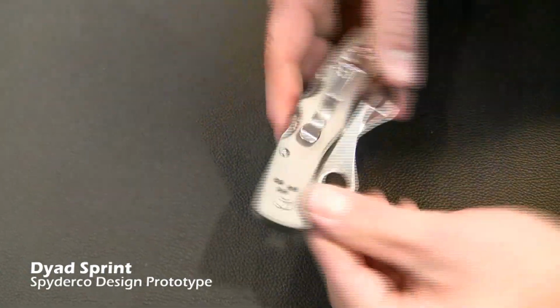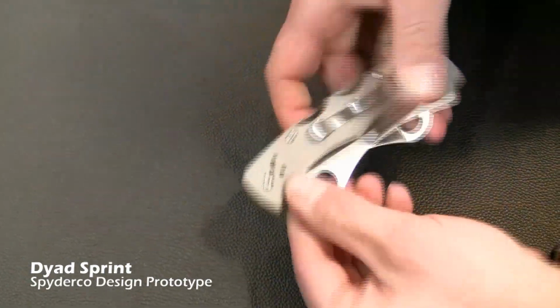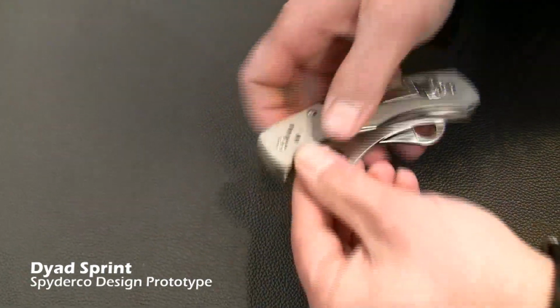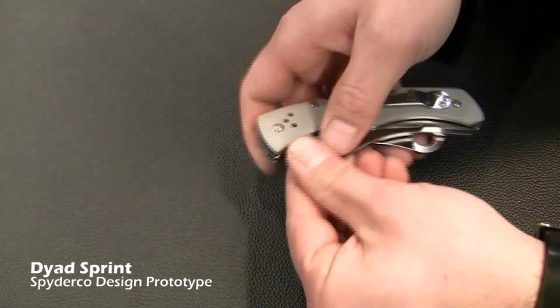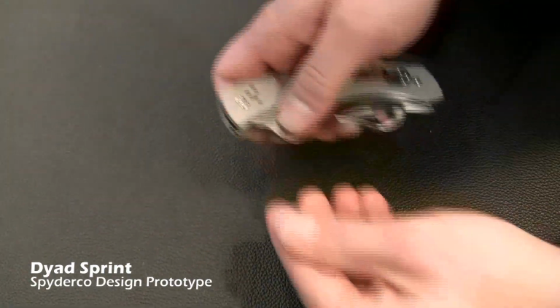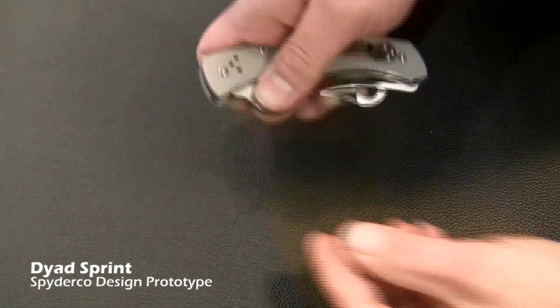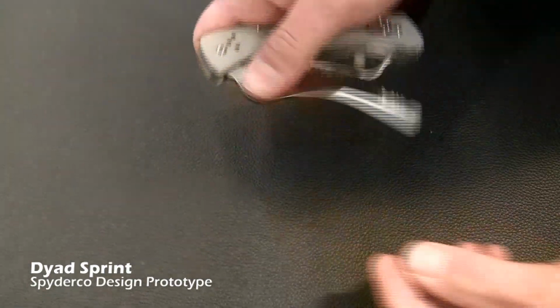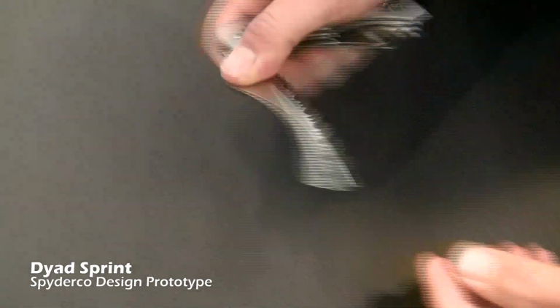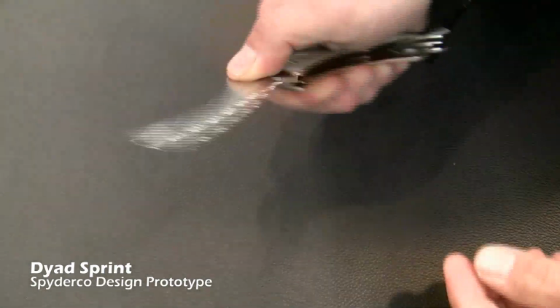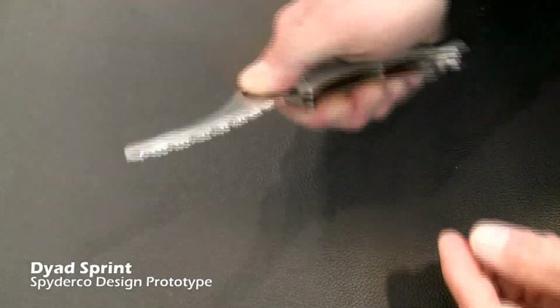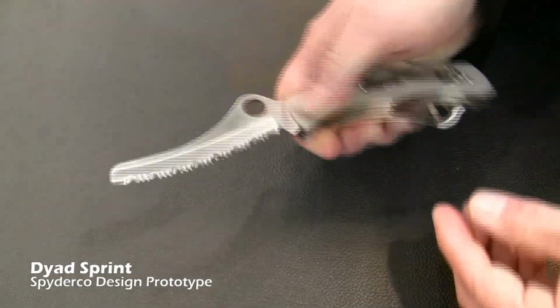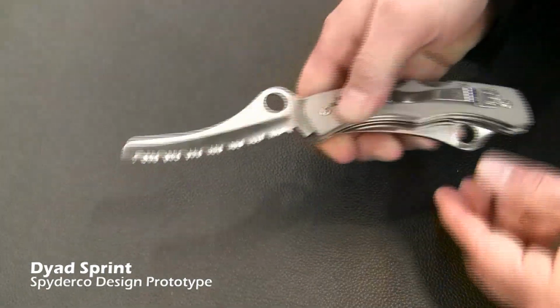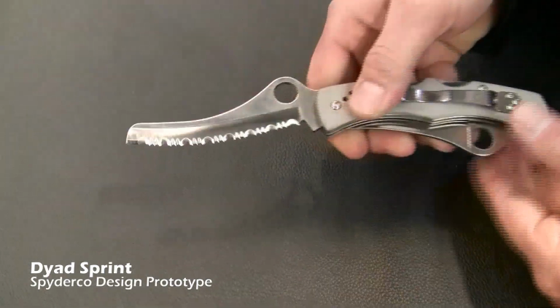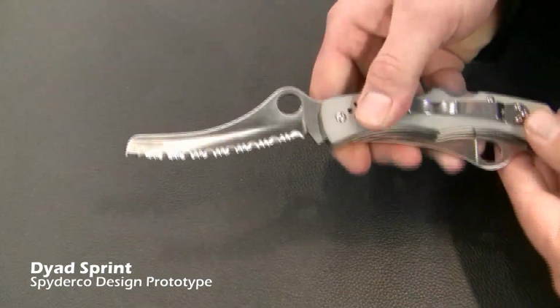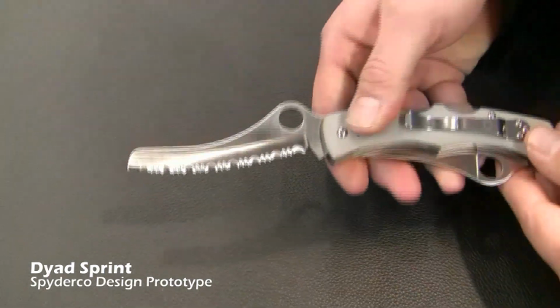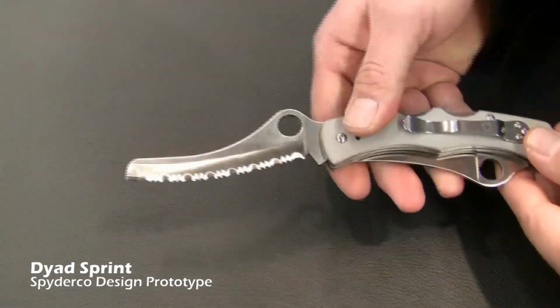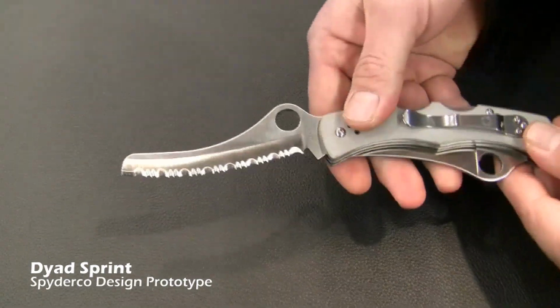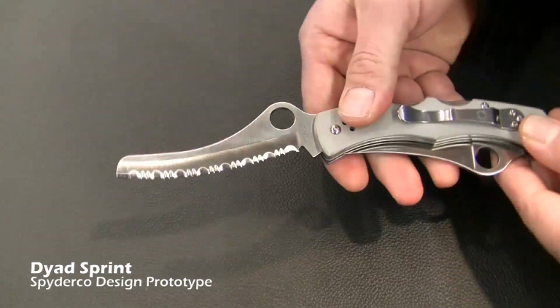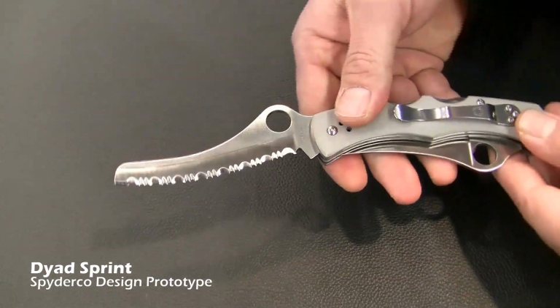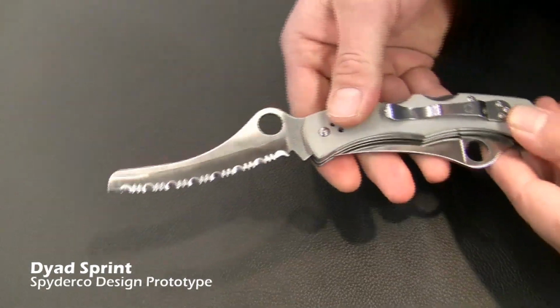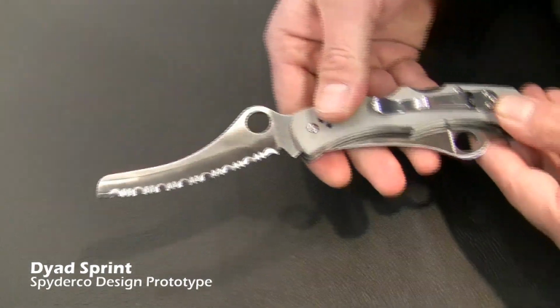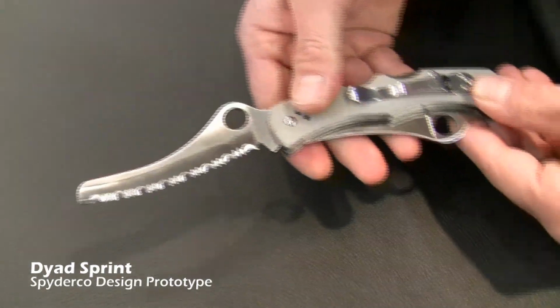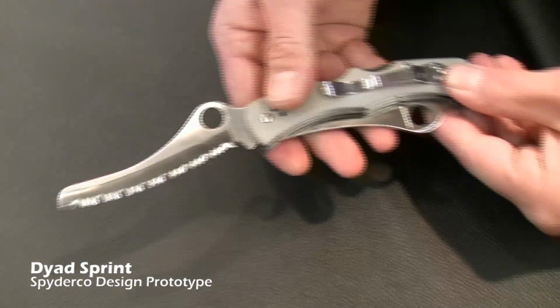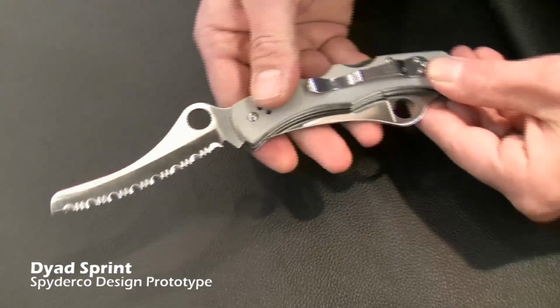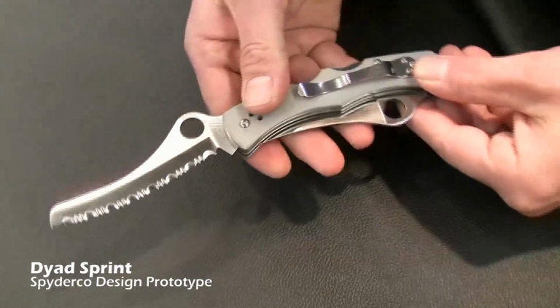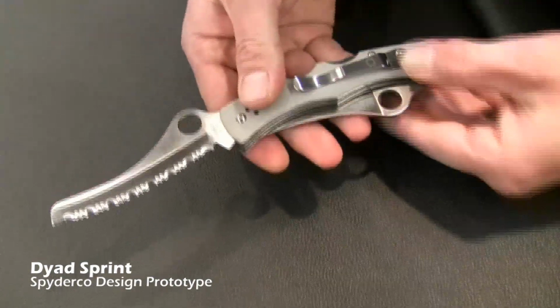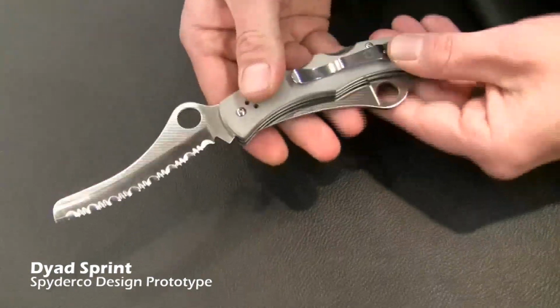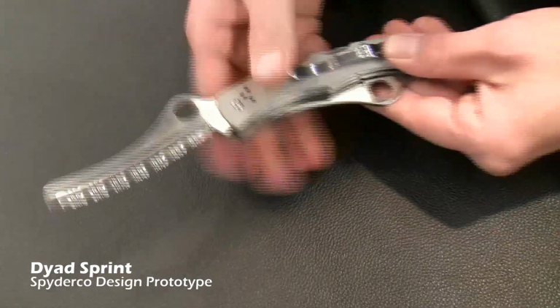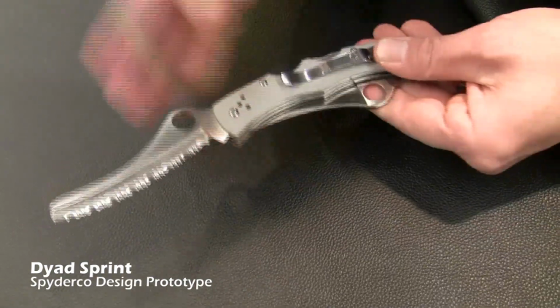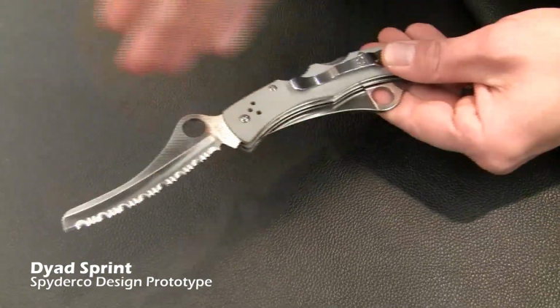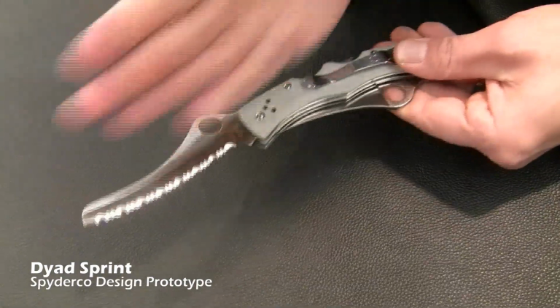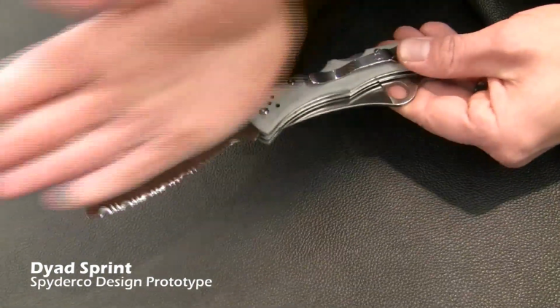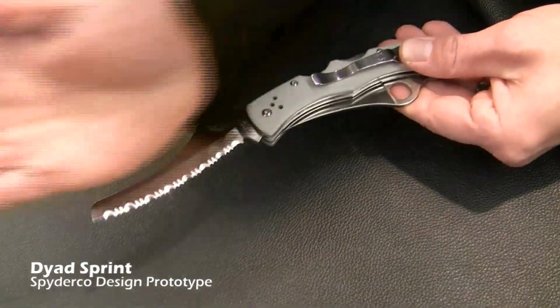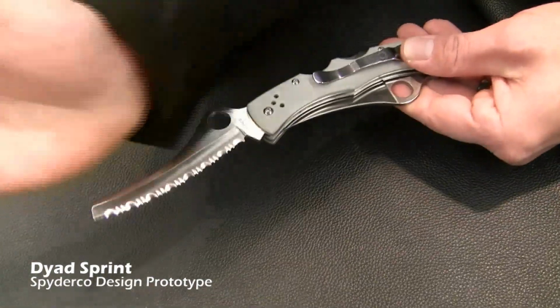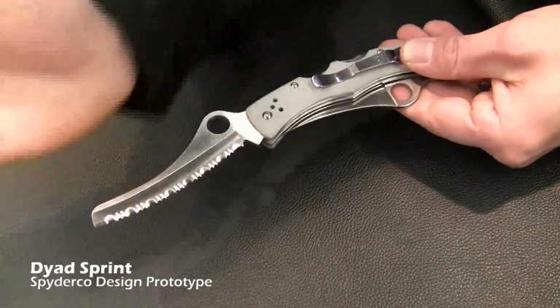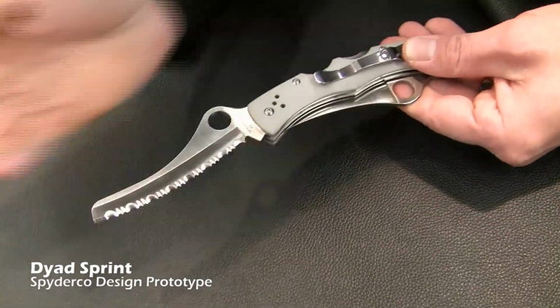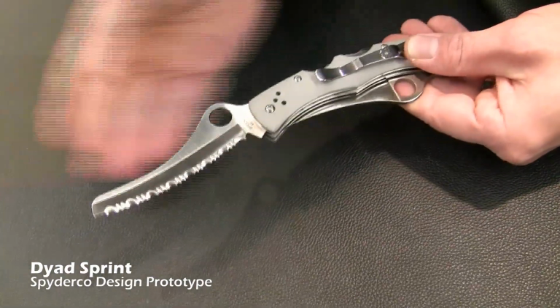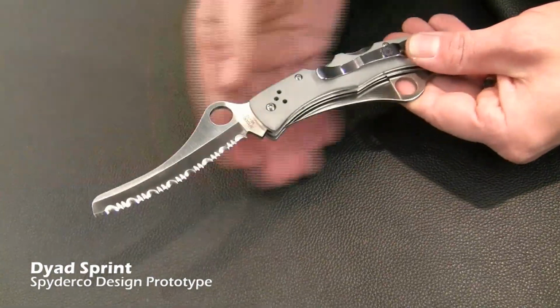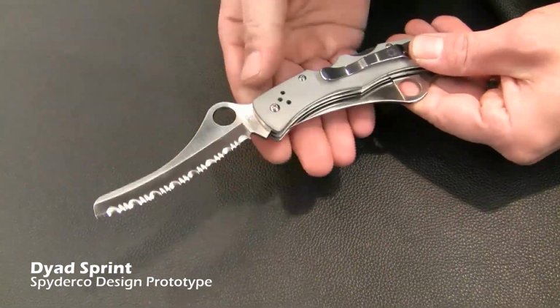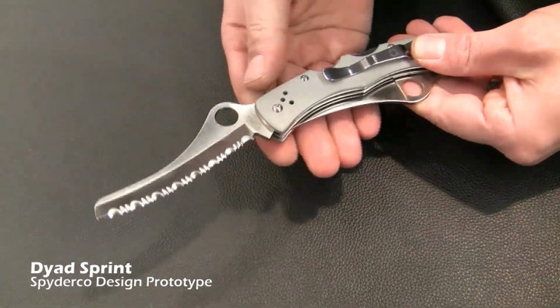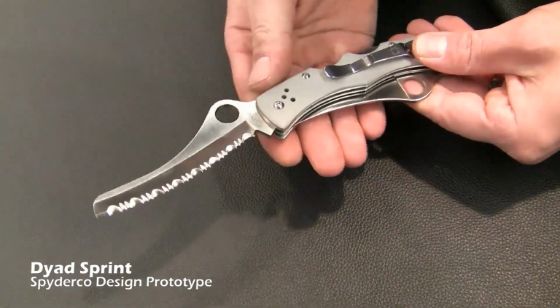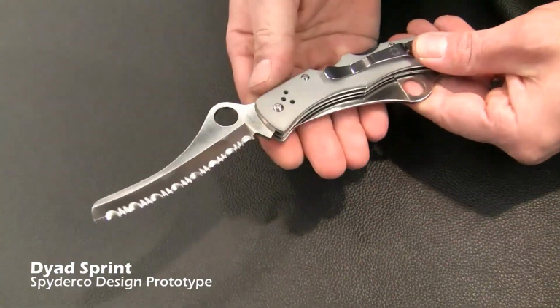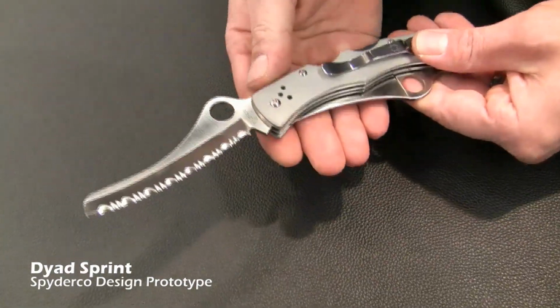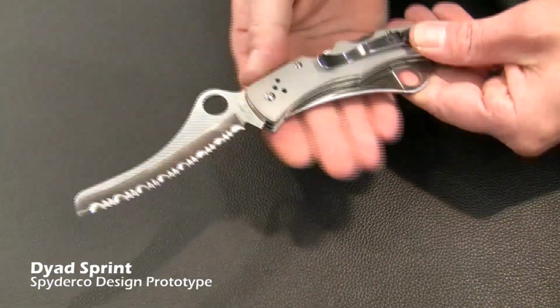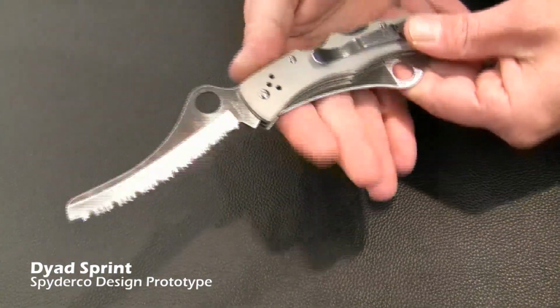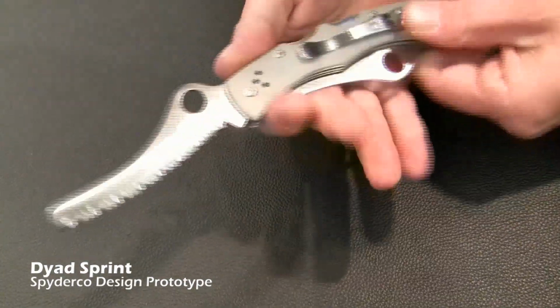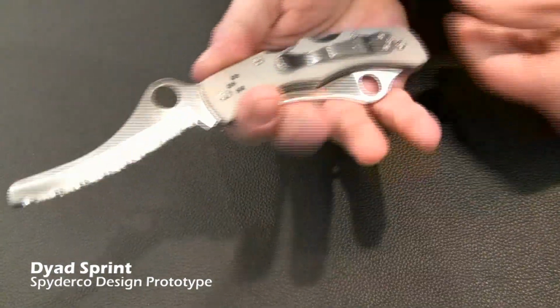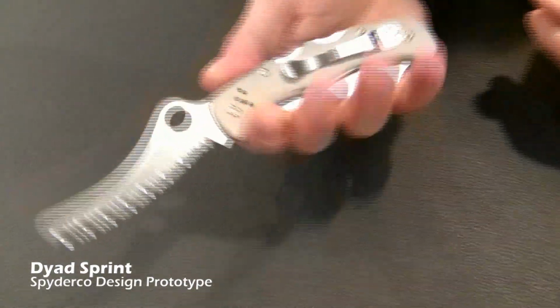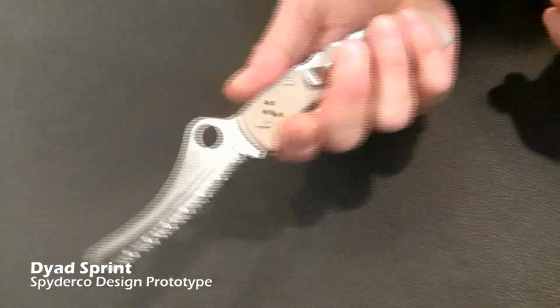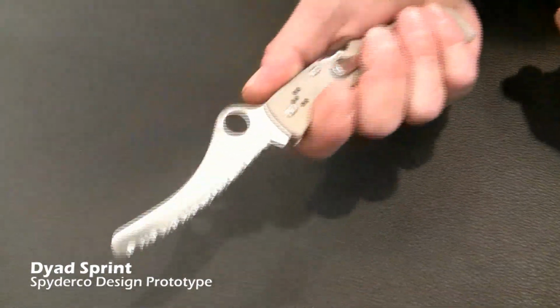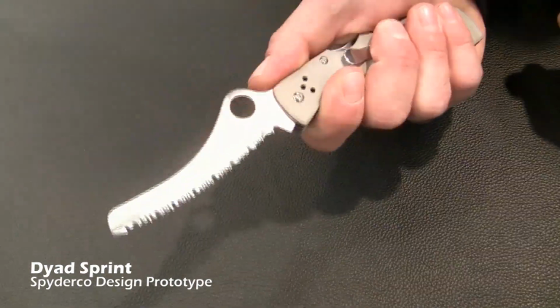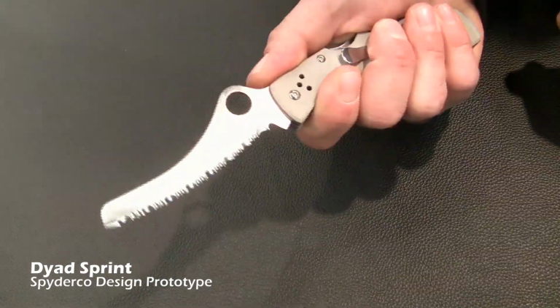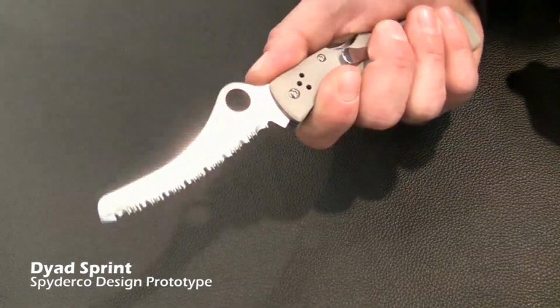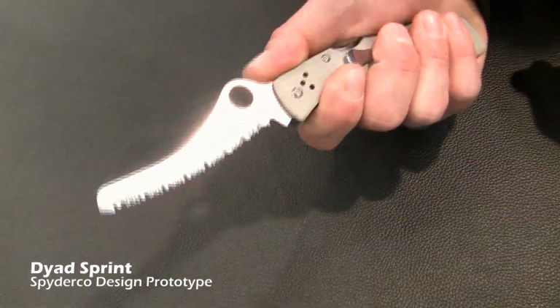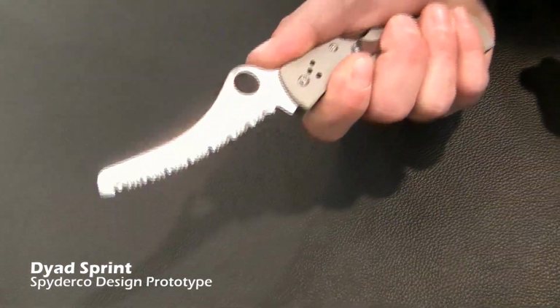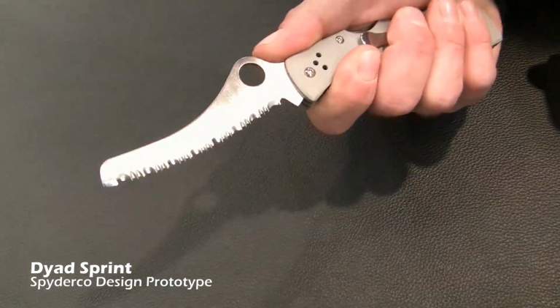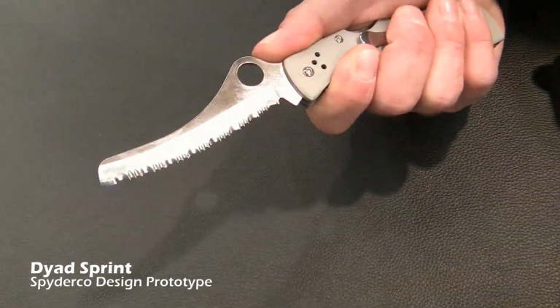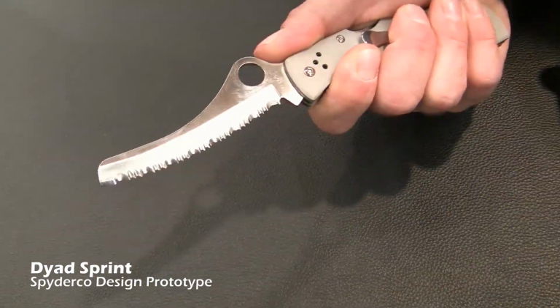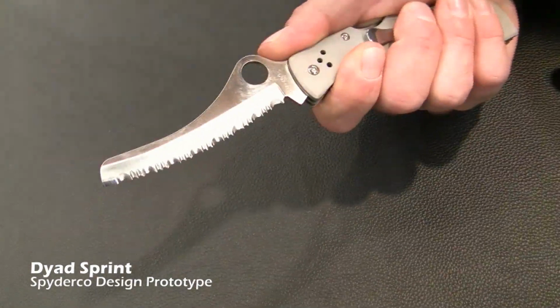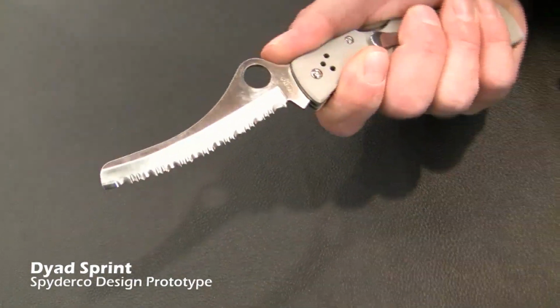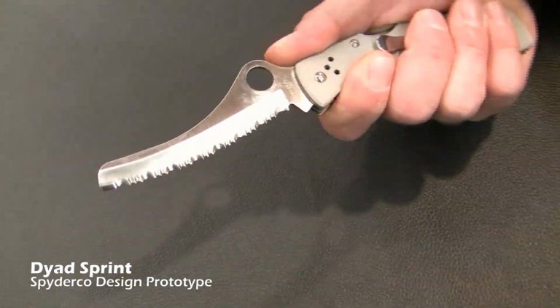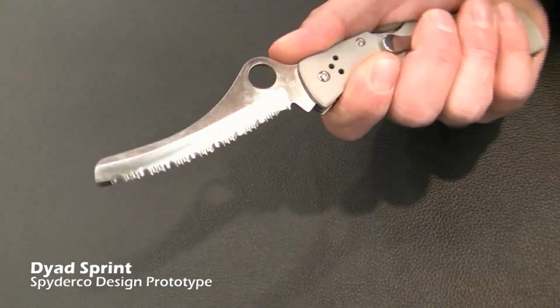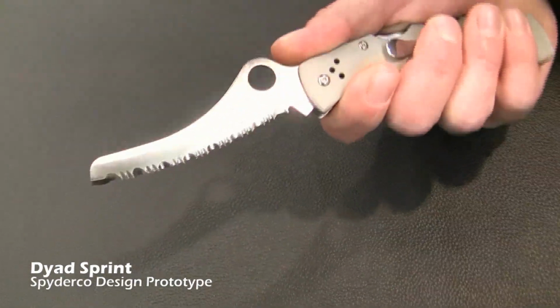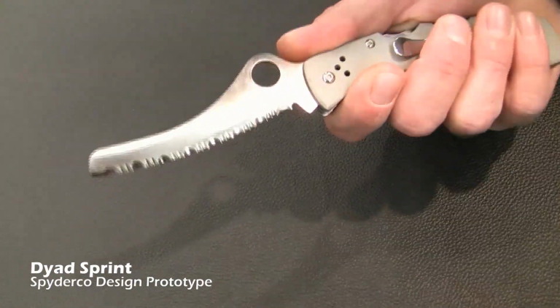Then you have a nice sheep's foot serrated edge with a slight curve to this edge. This also feels very ergonomic in the hand.